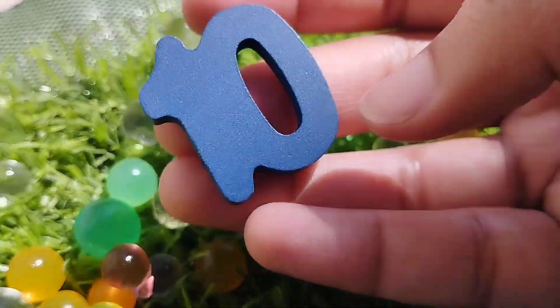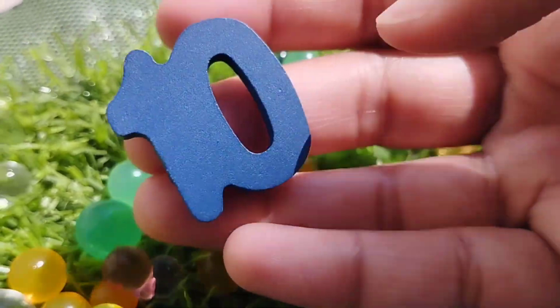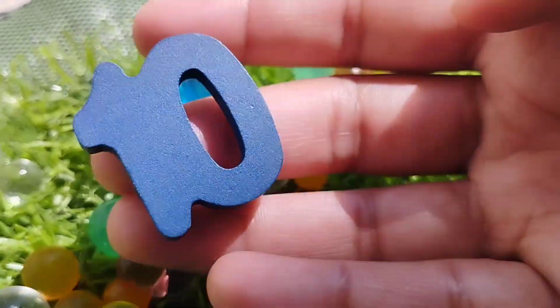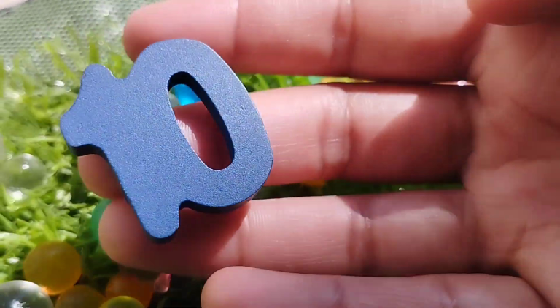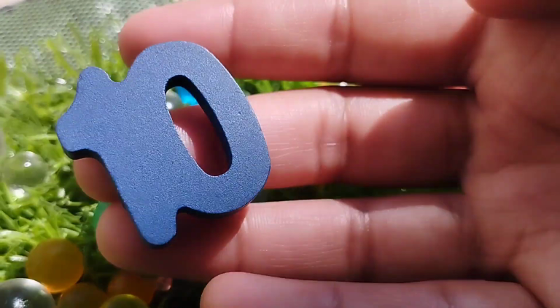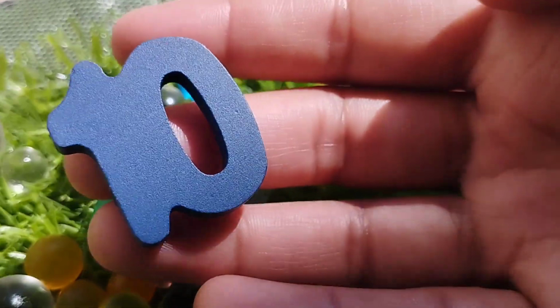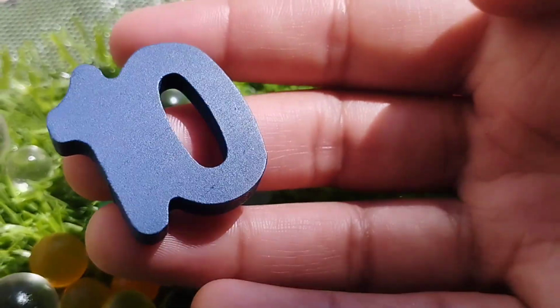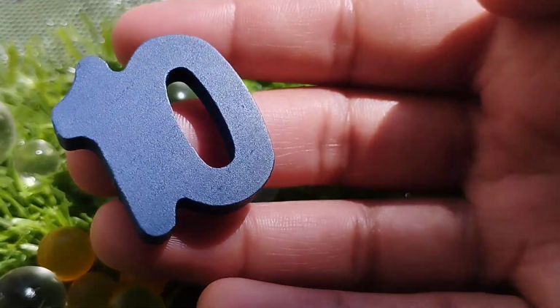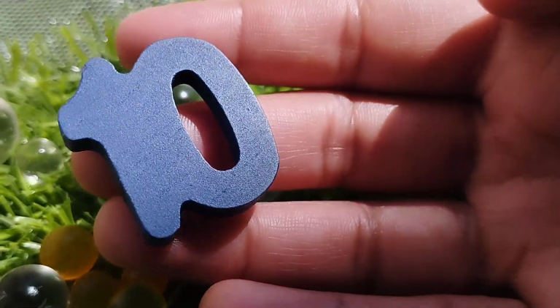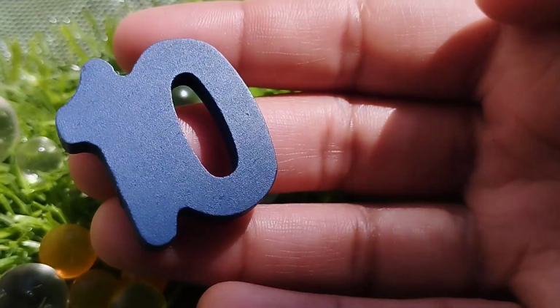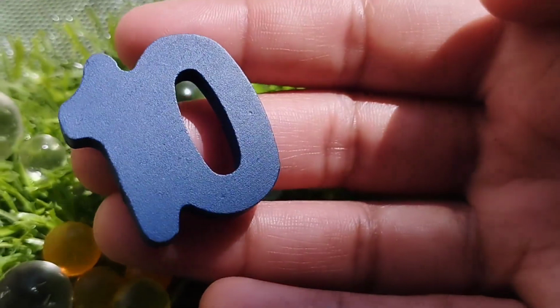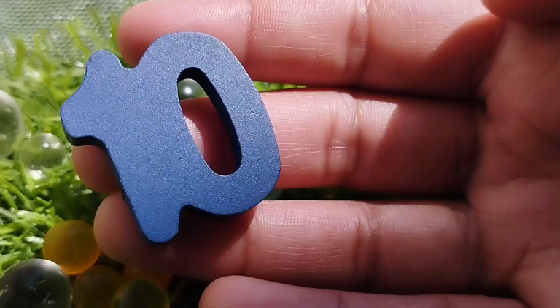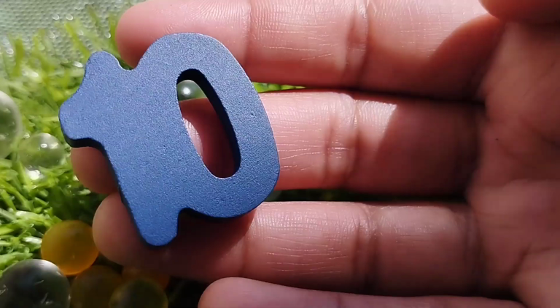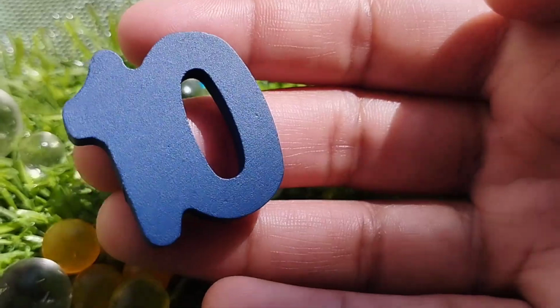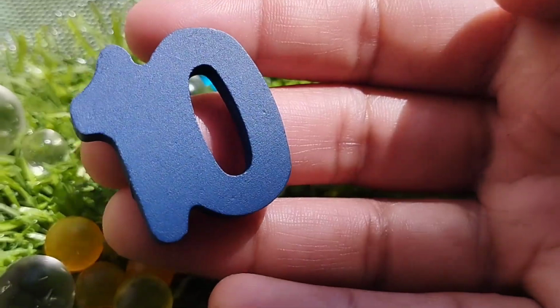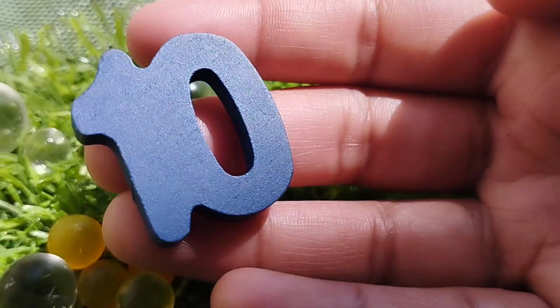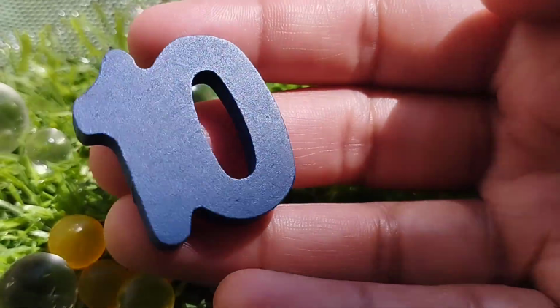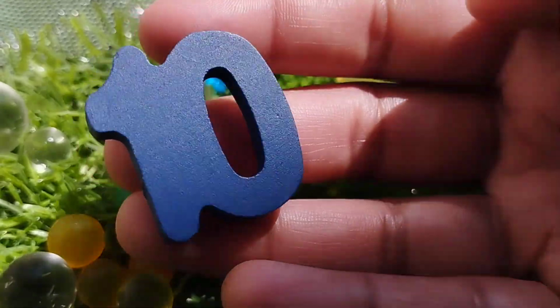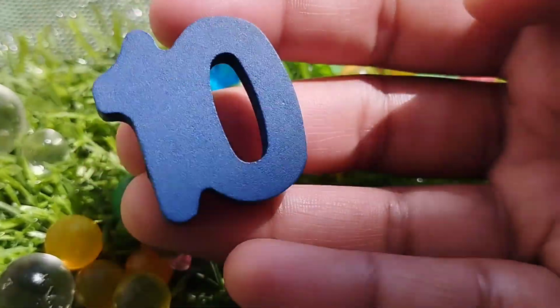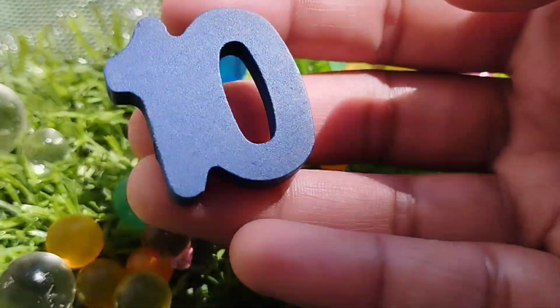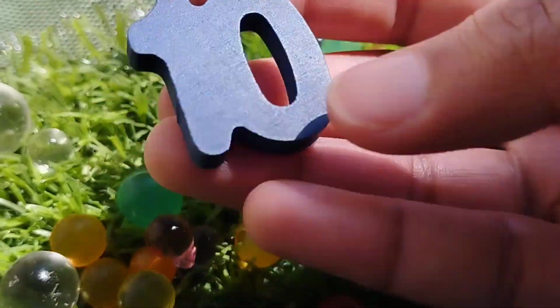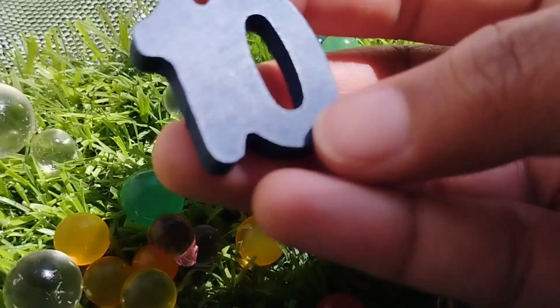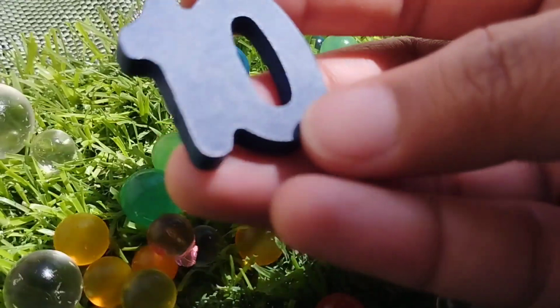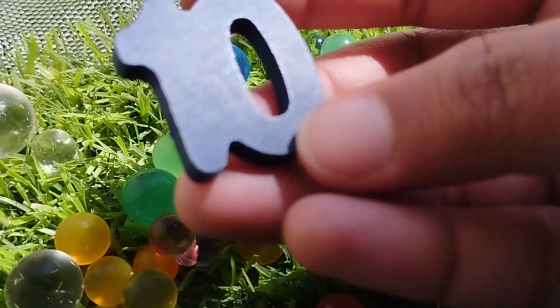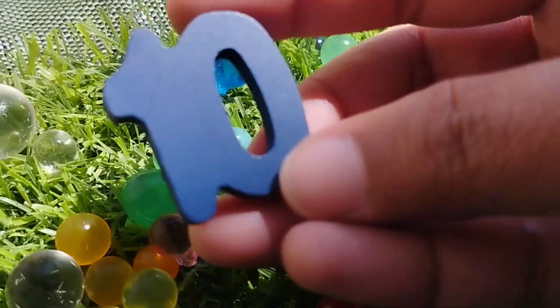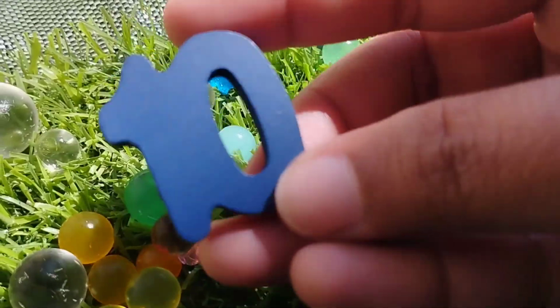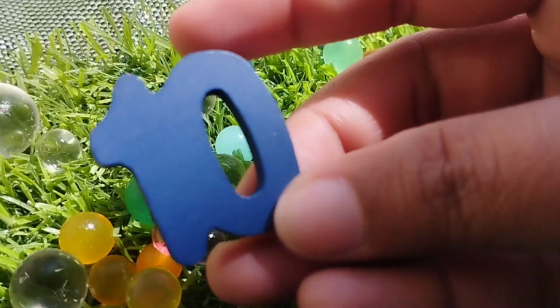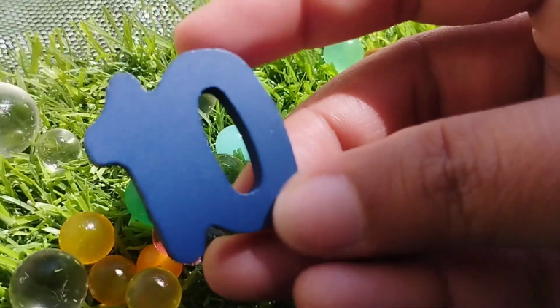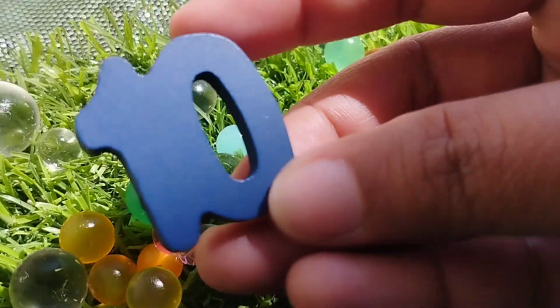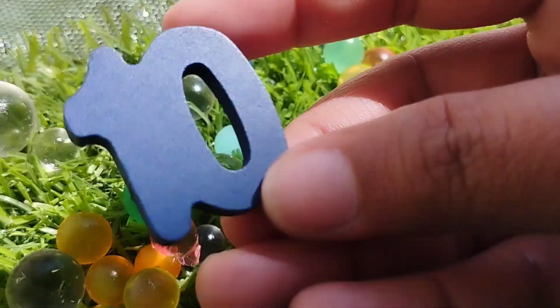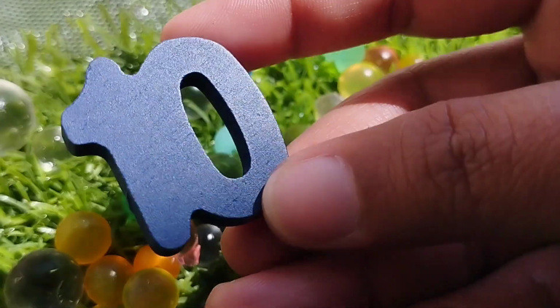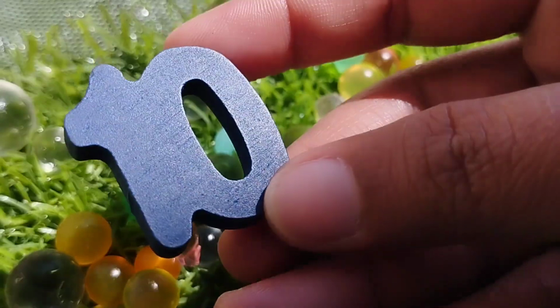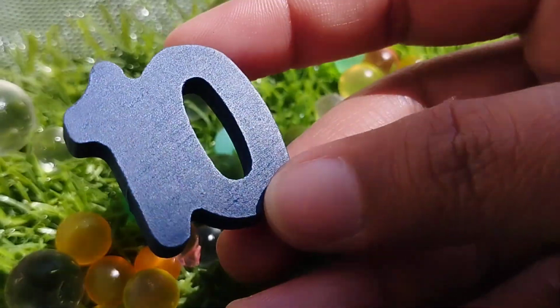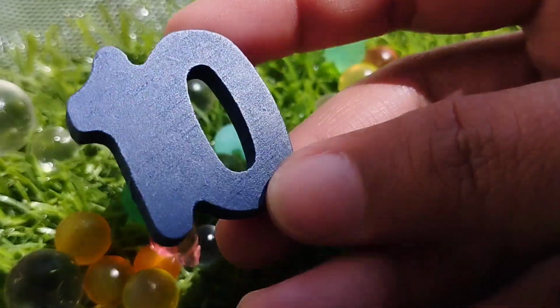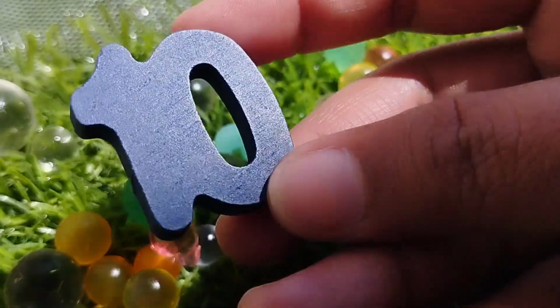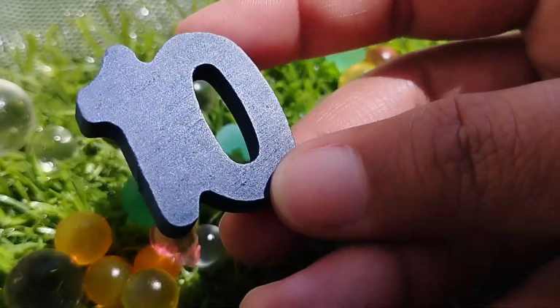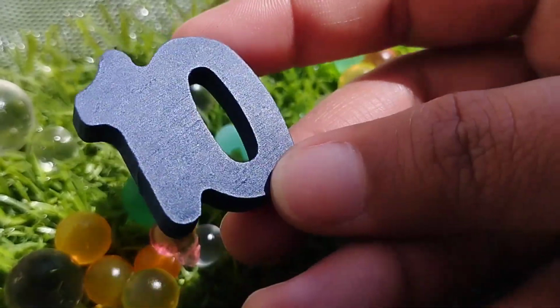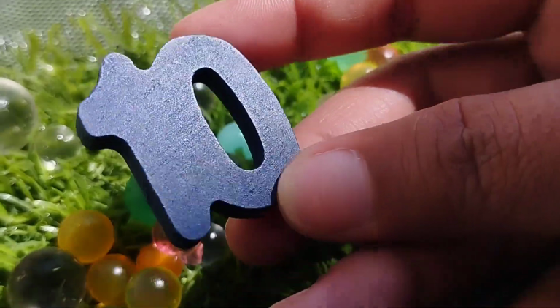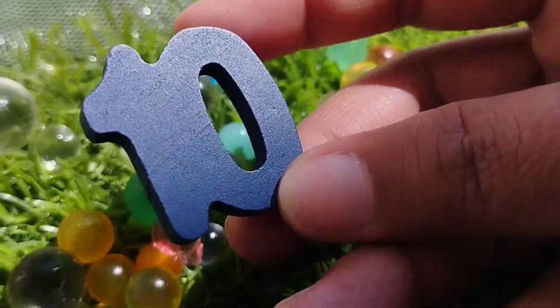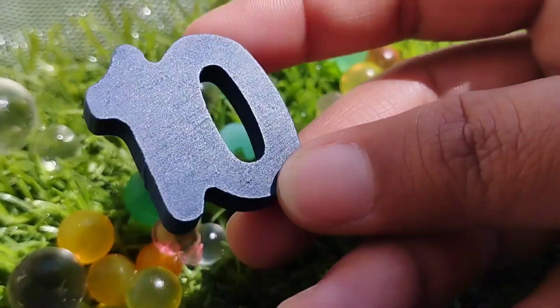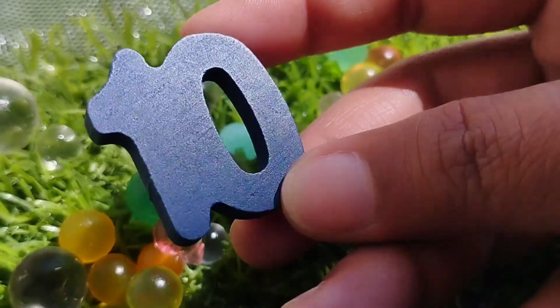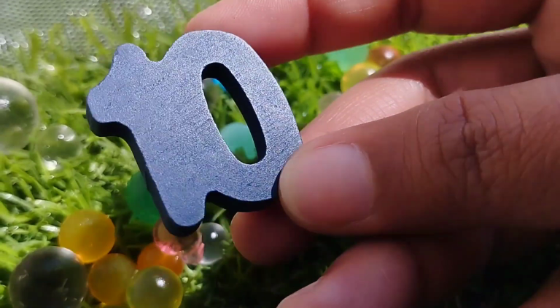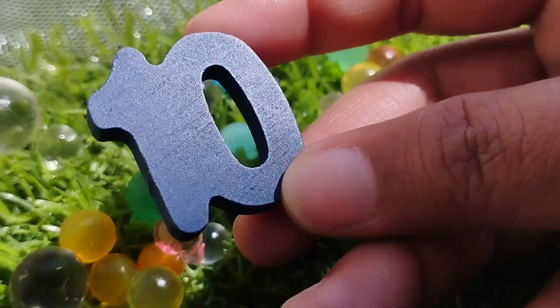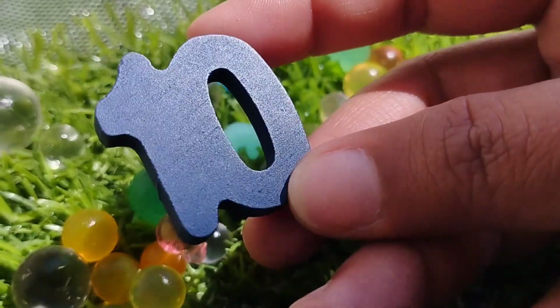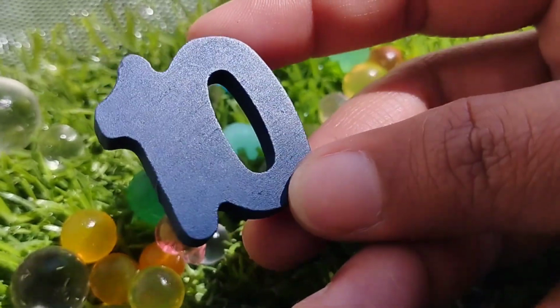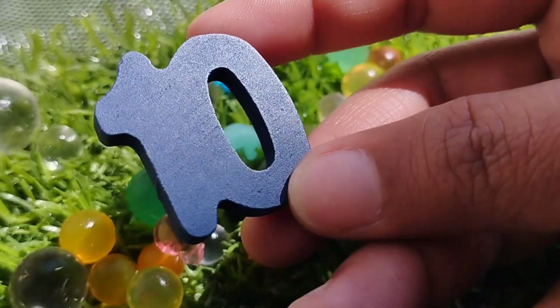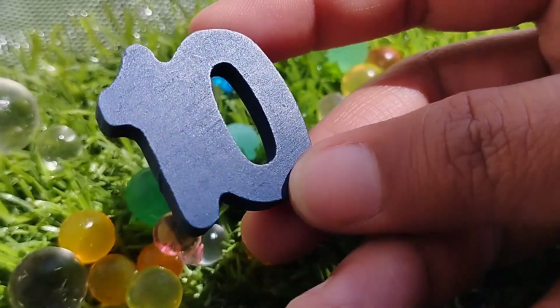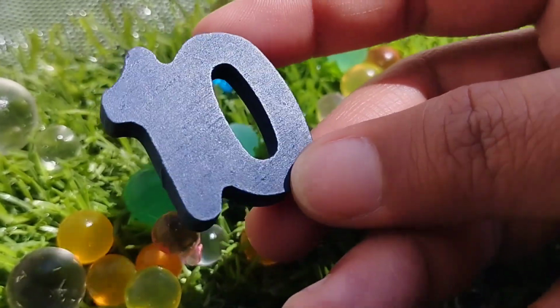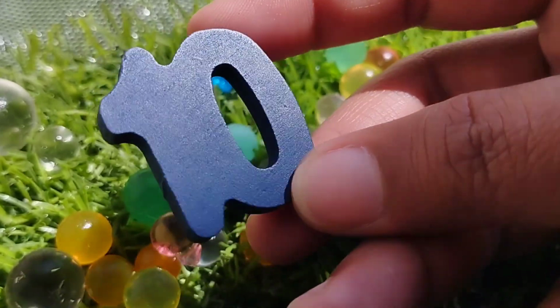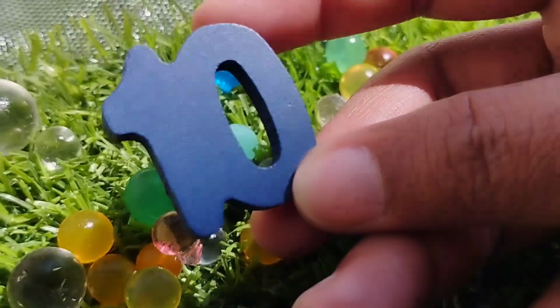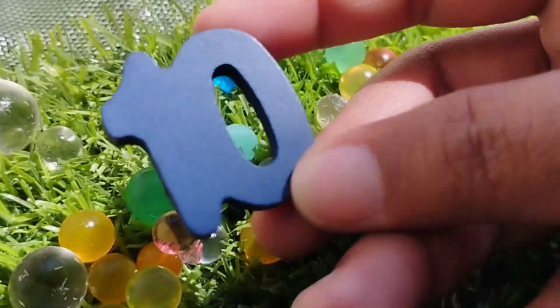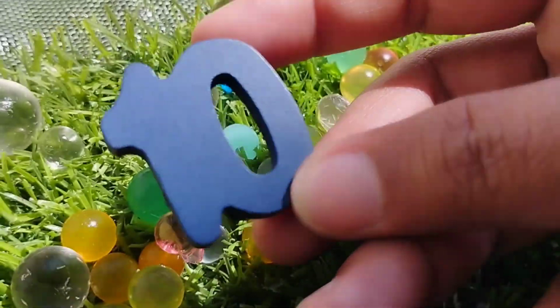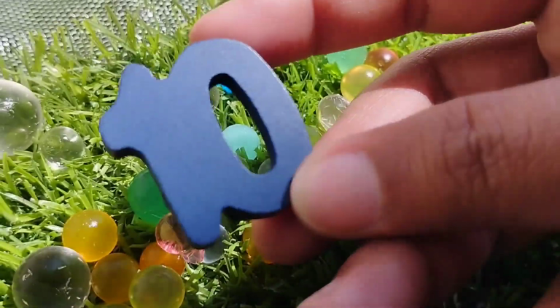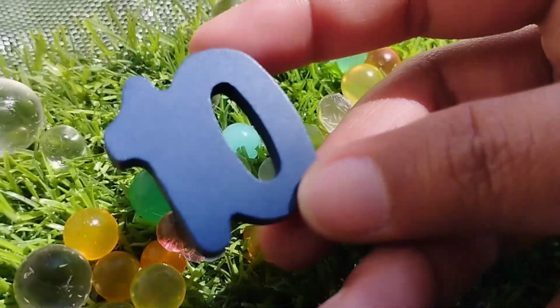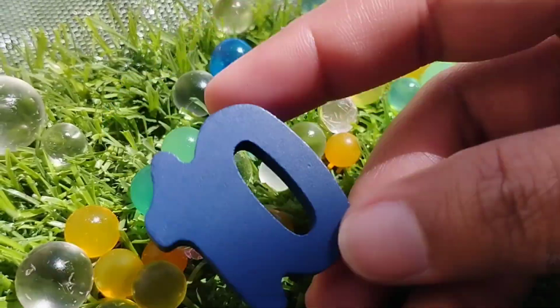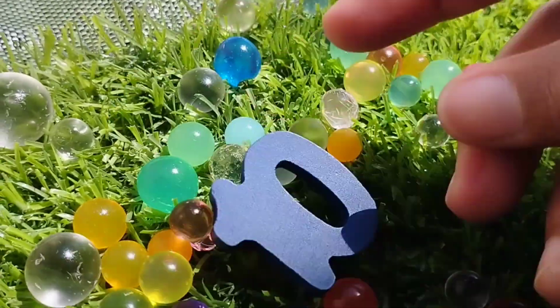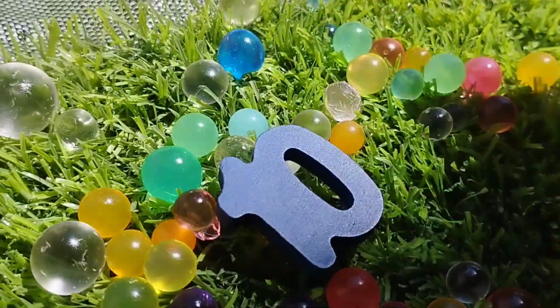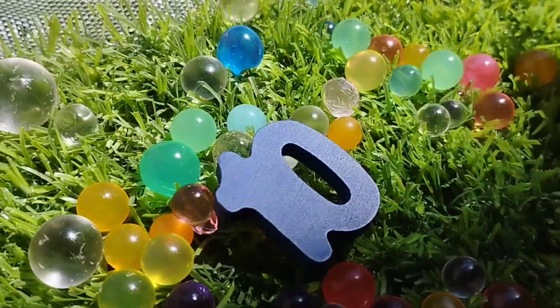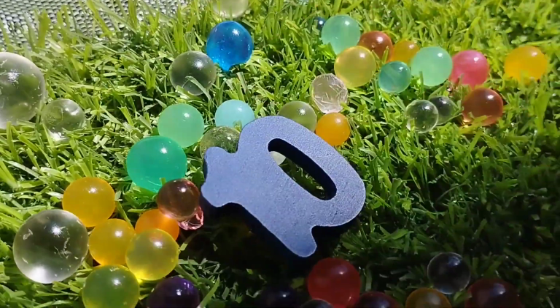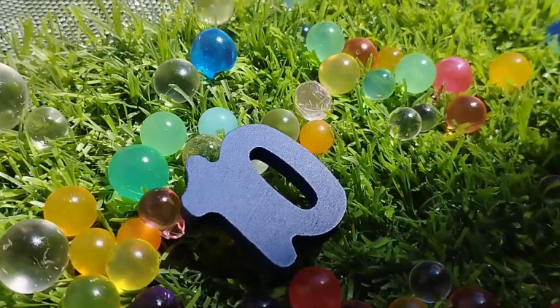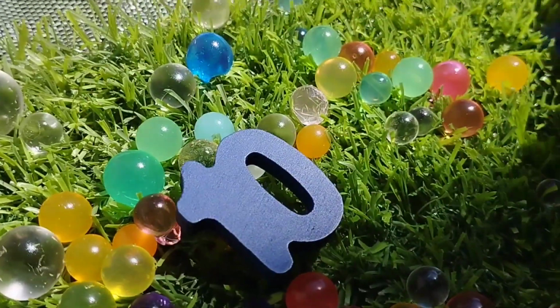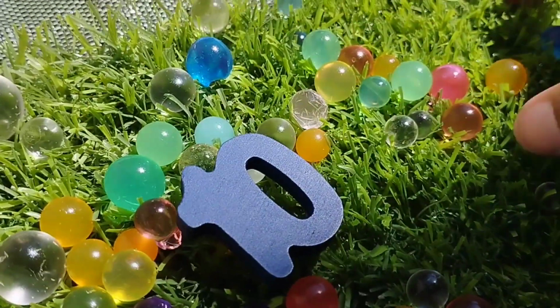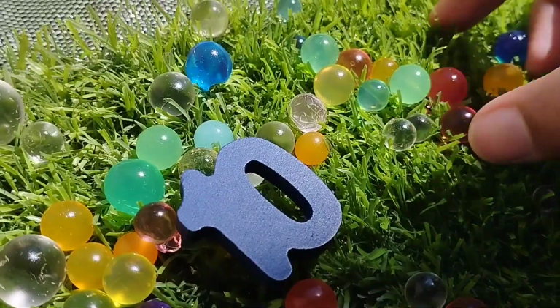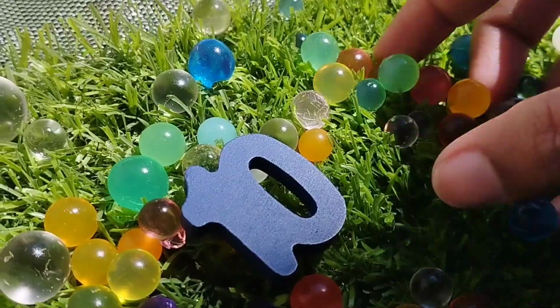The next number is number ten. One, zero — ten. Number ten.